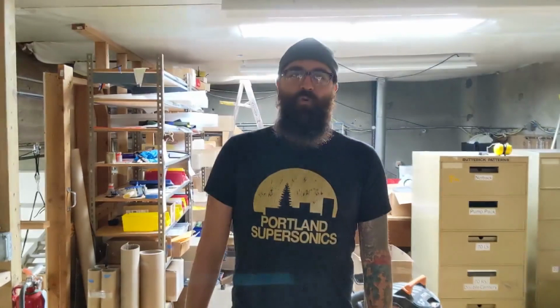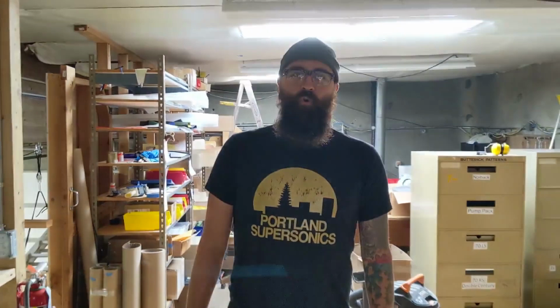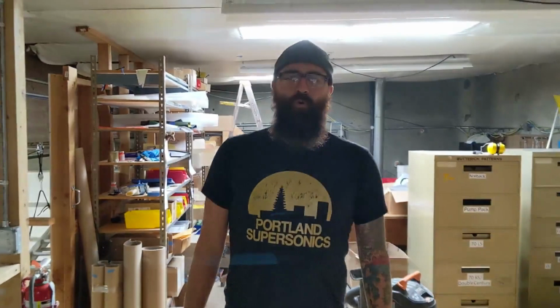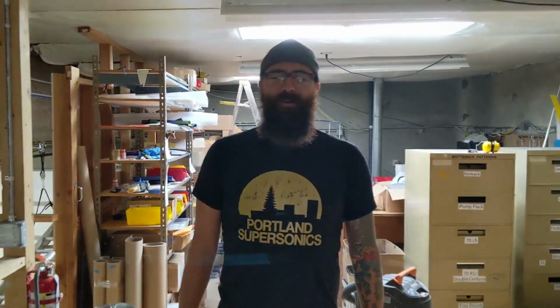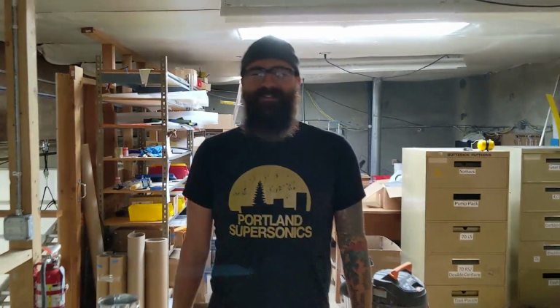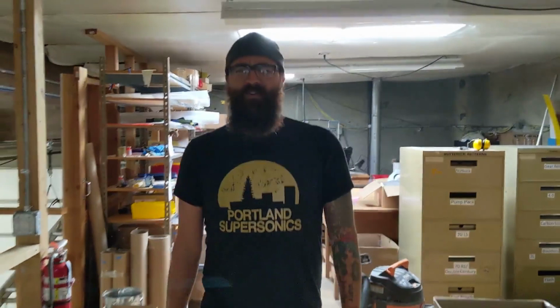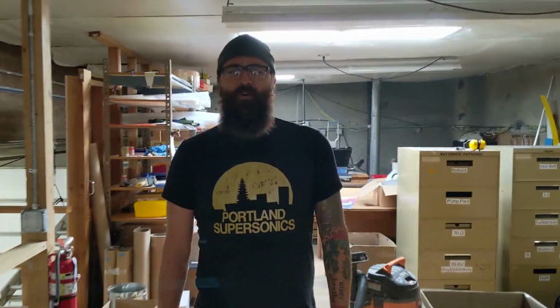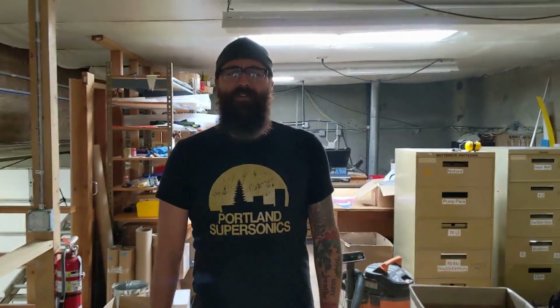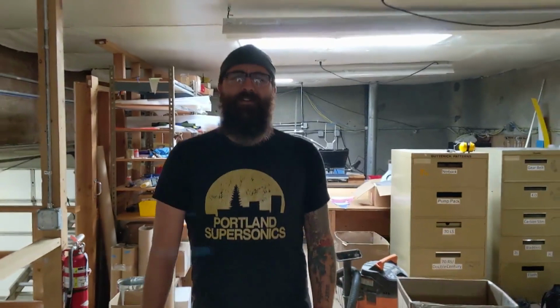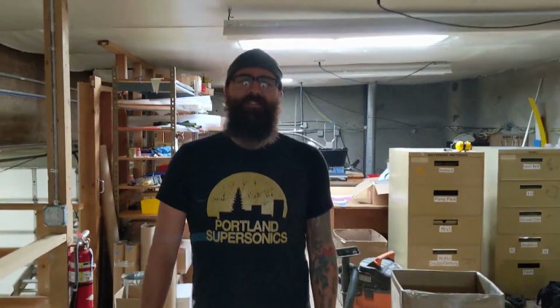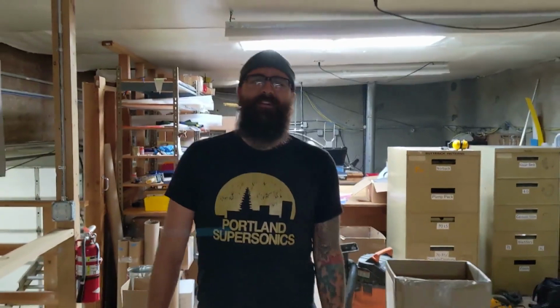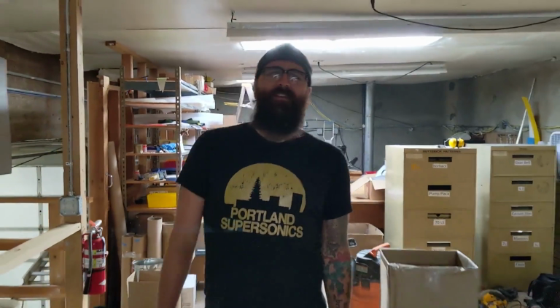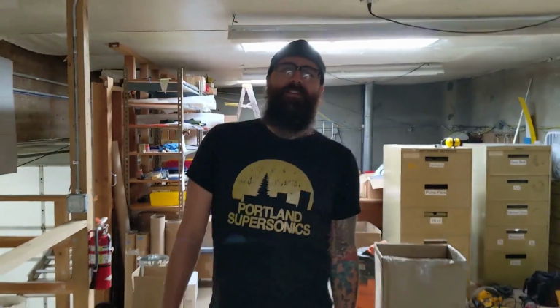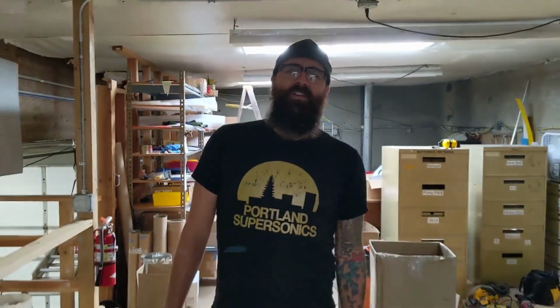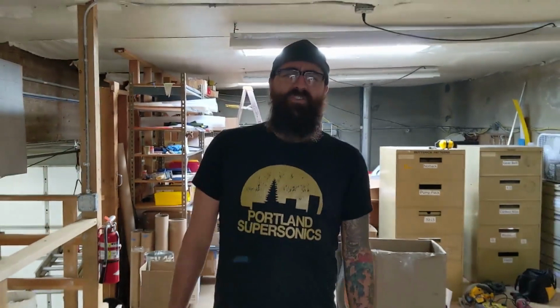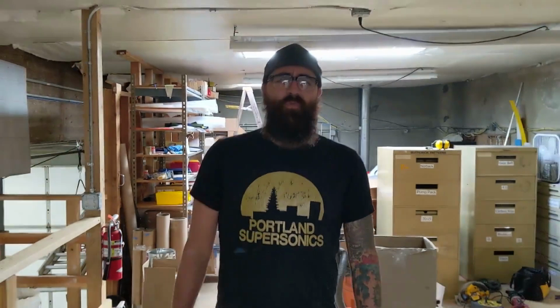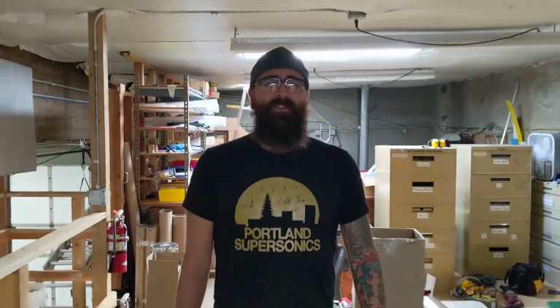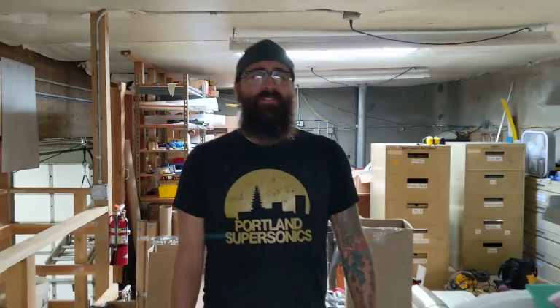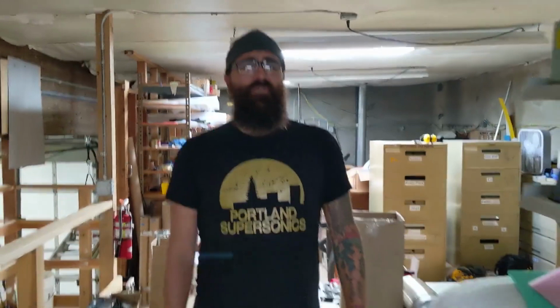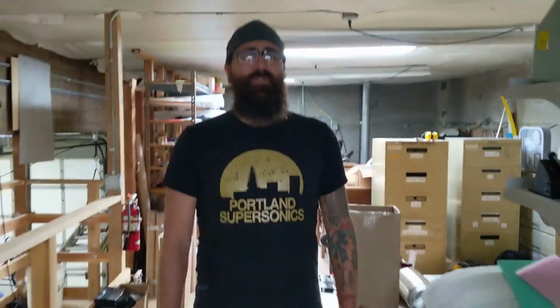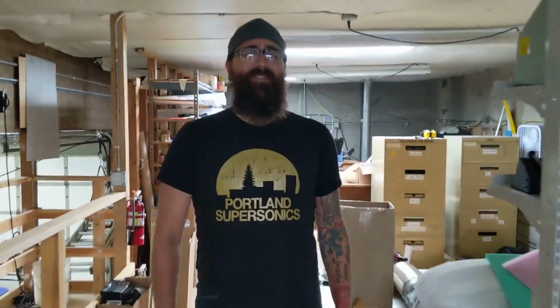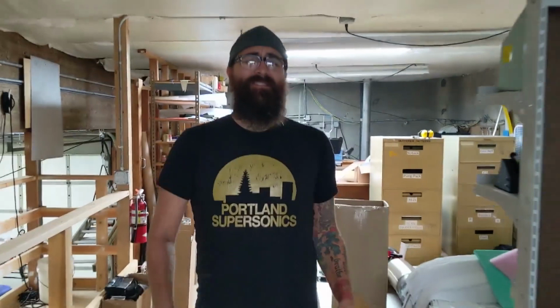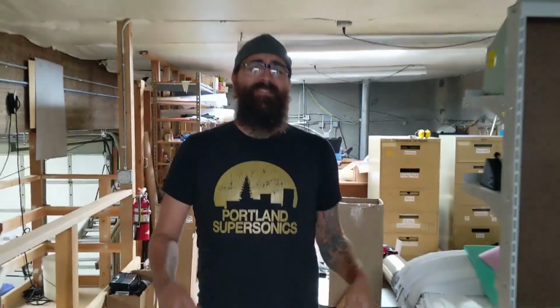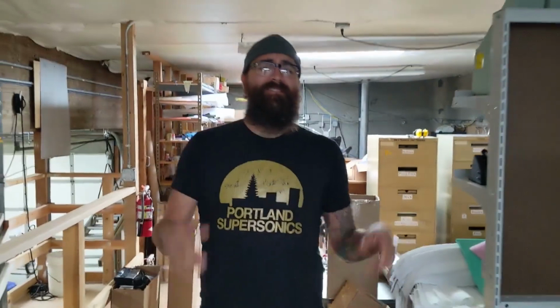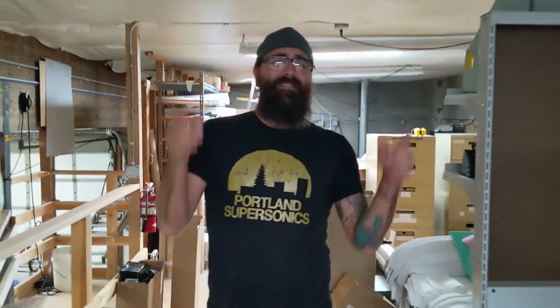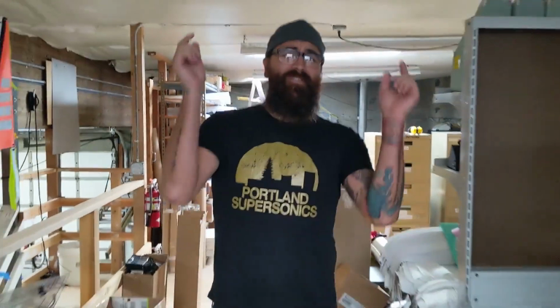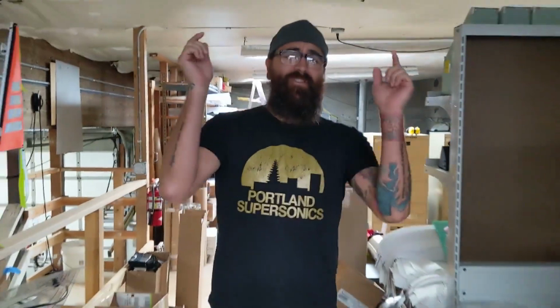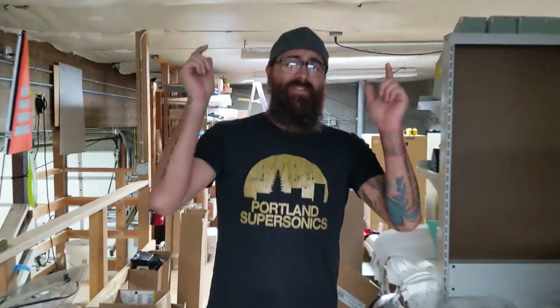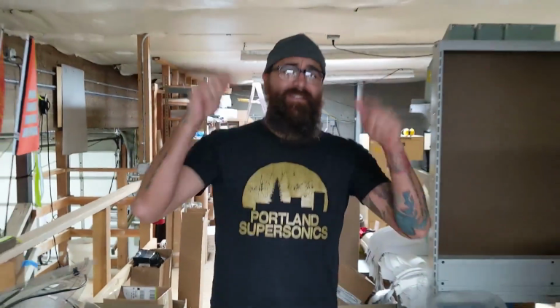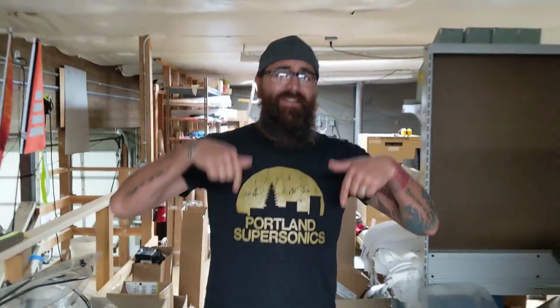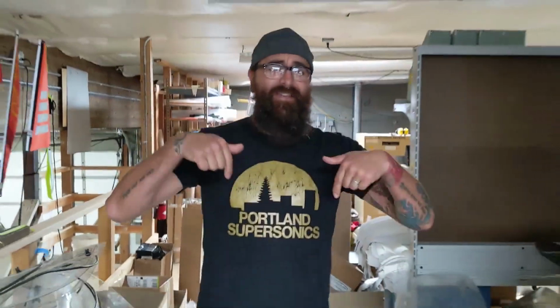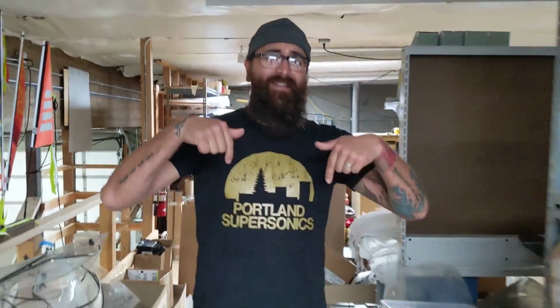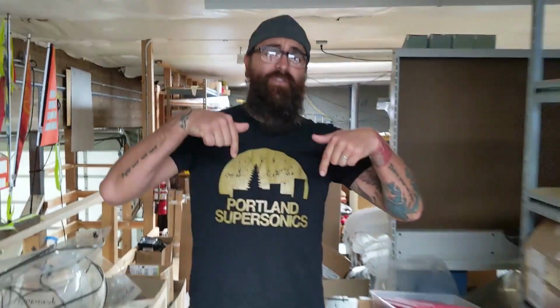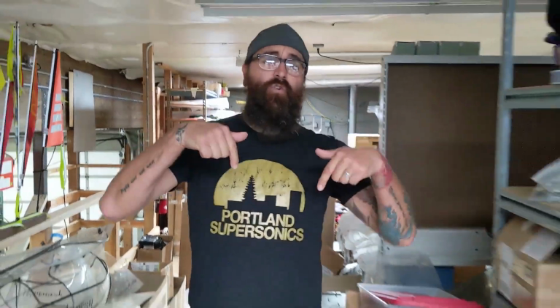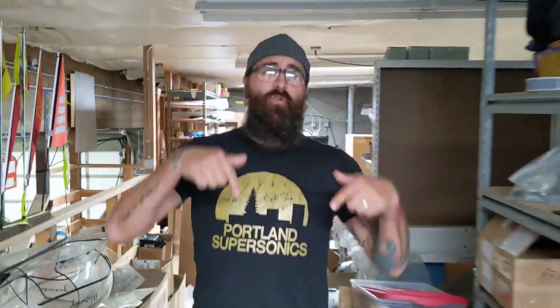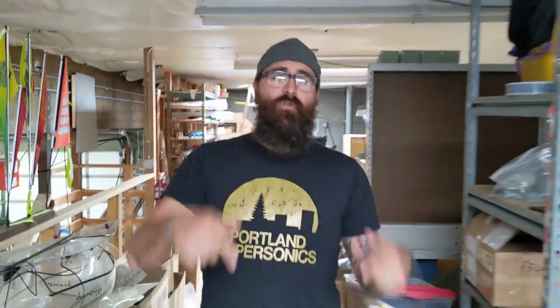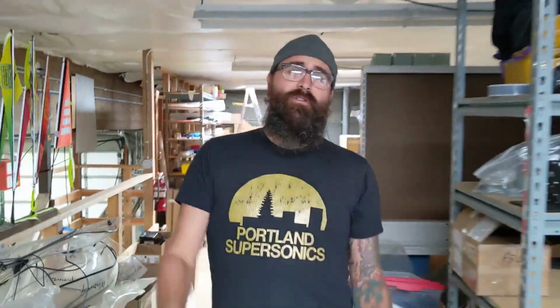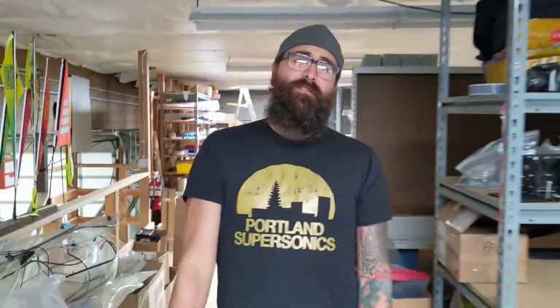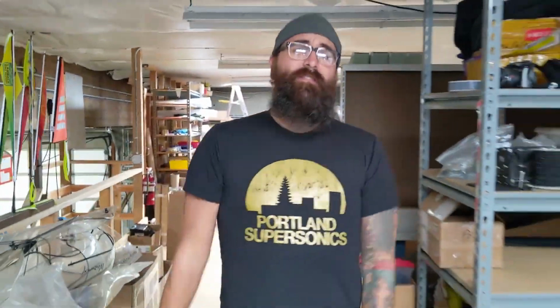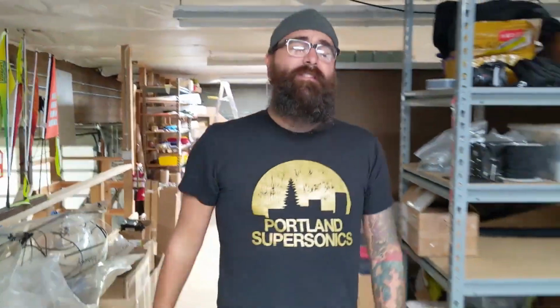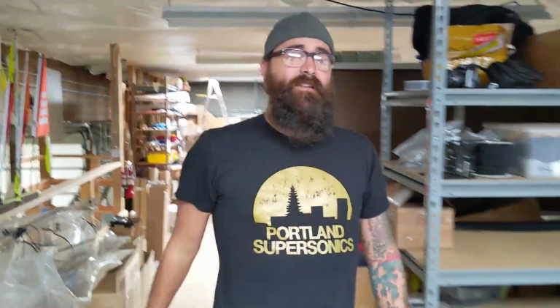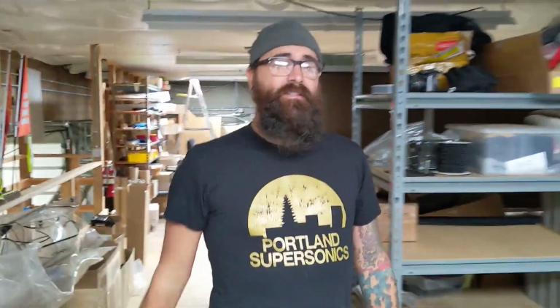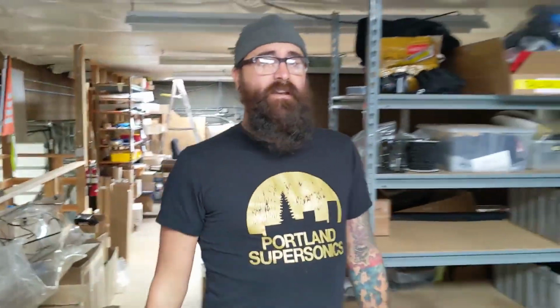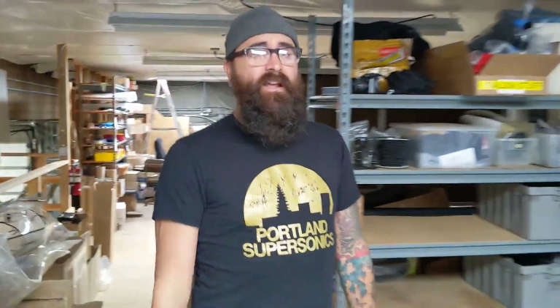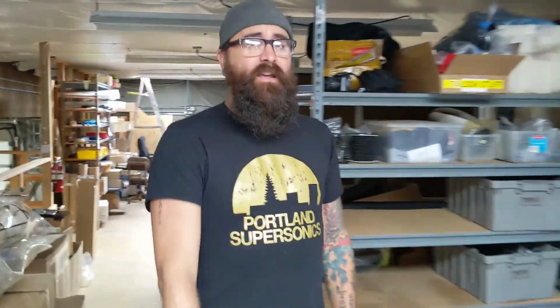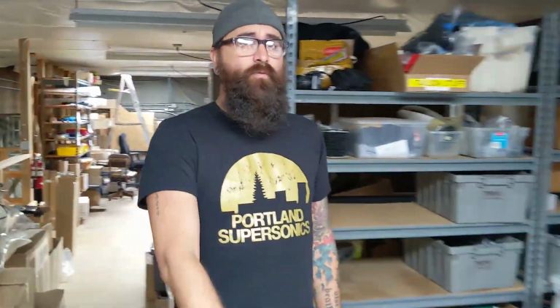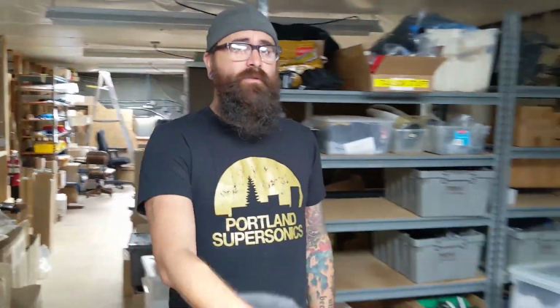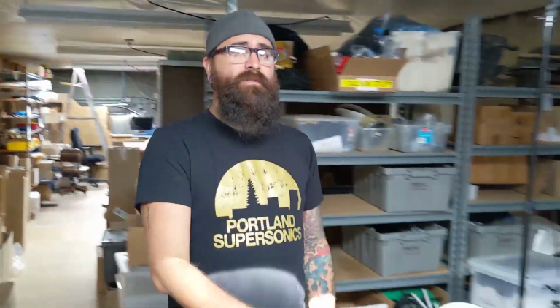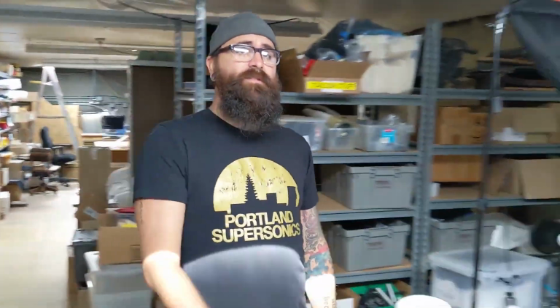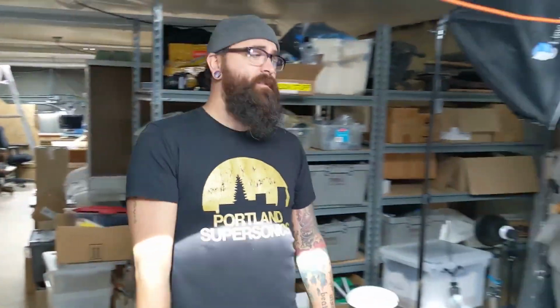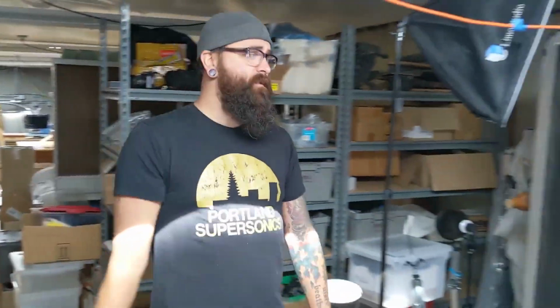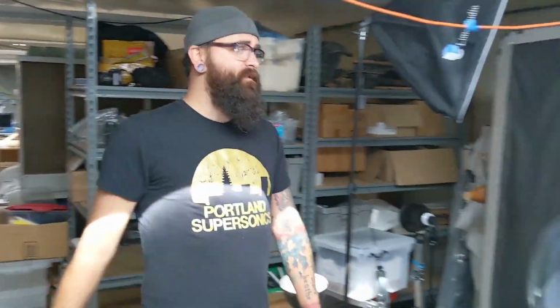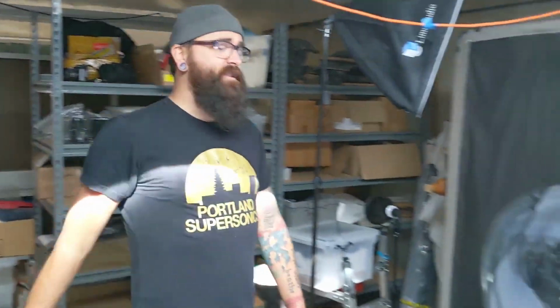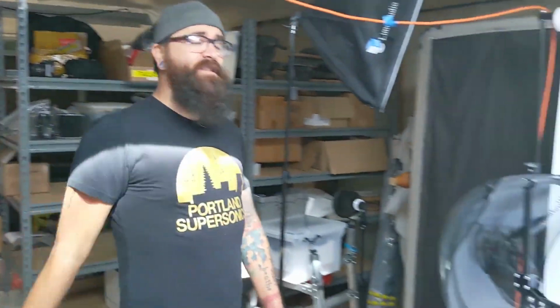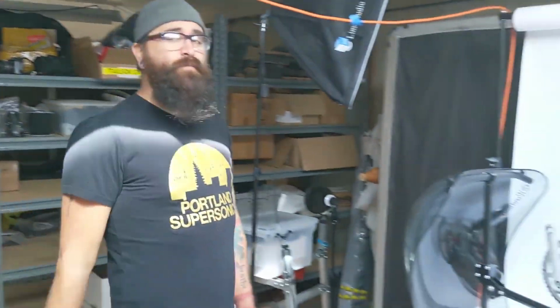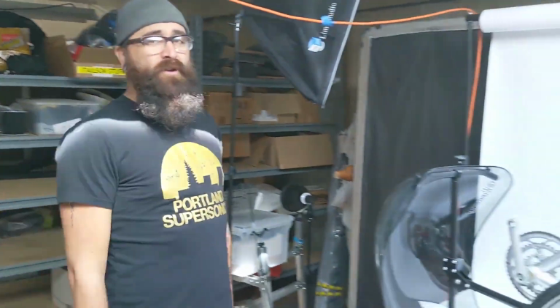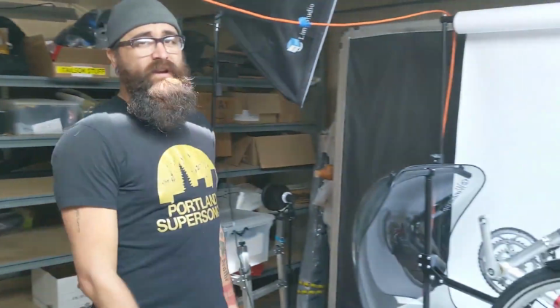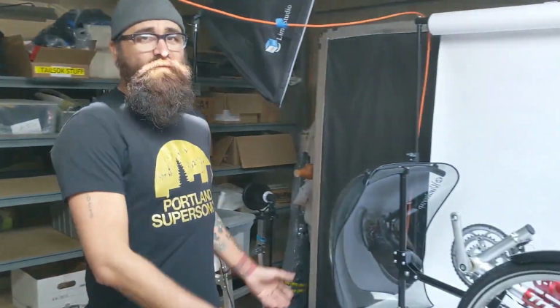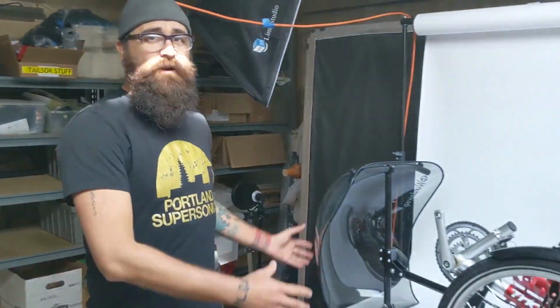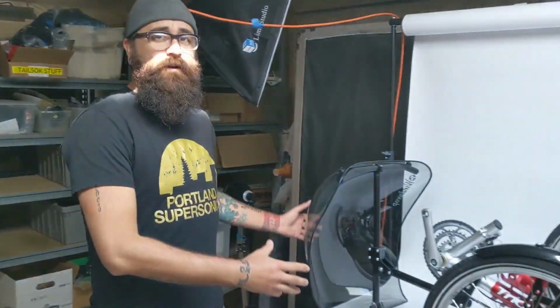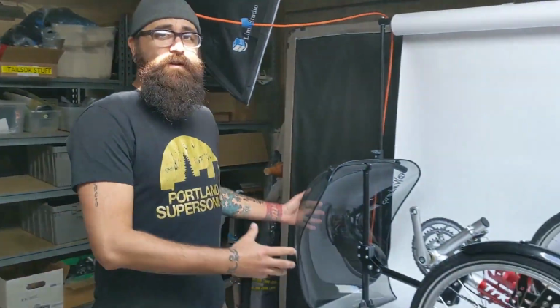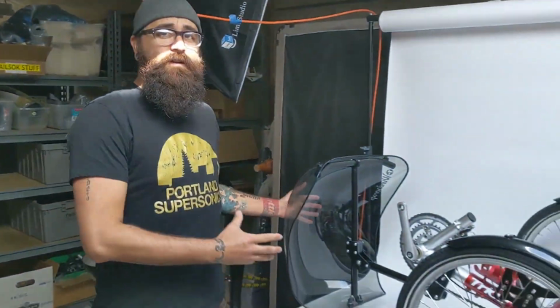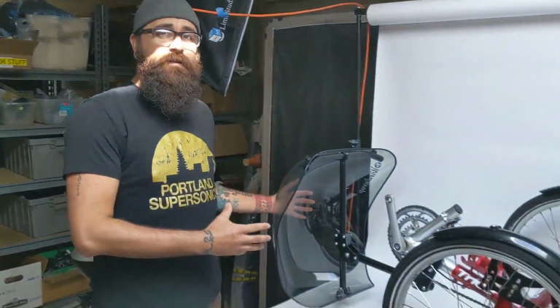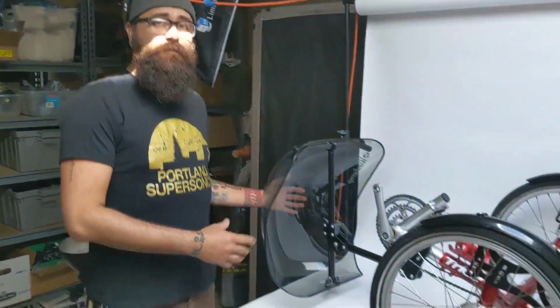It's cold out there, so we're going to do this installation indoors. Today we're installing the Spring Fairing Kit.